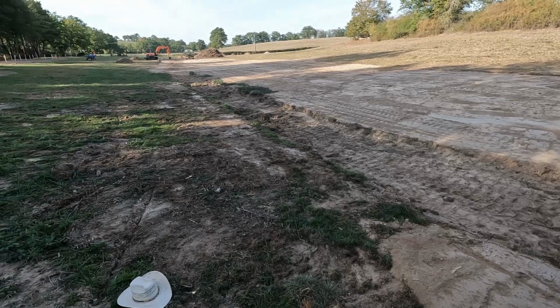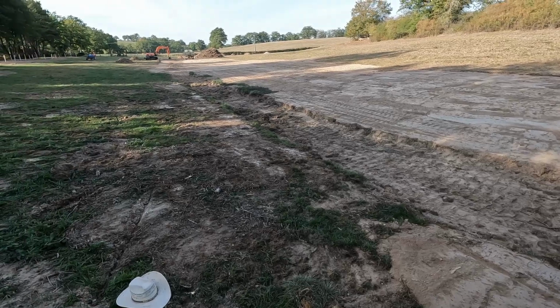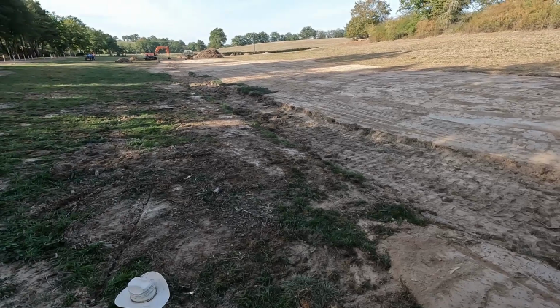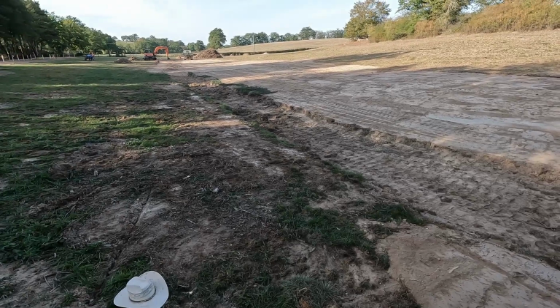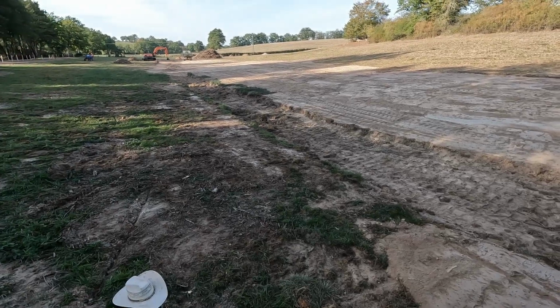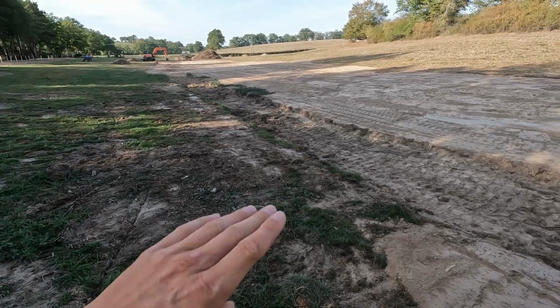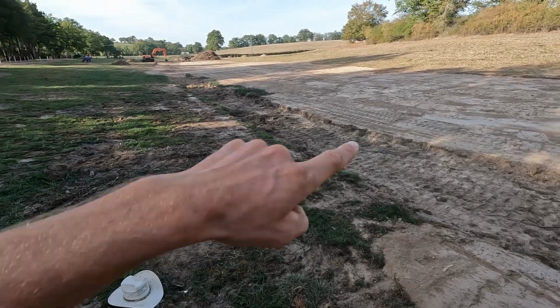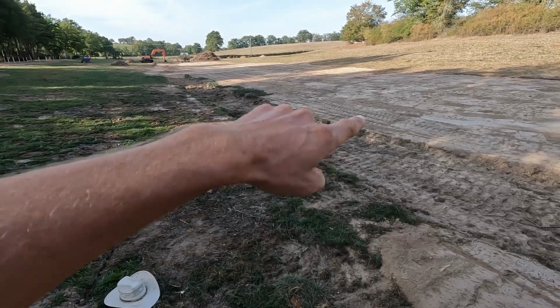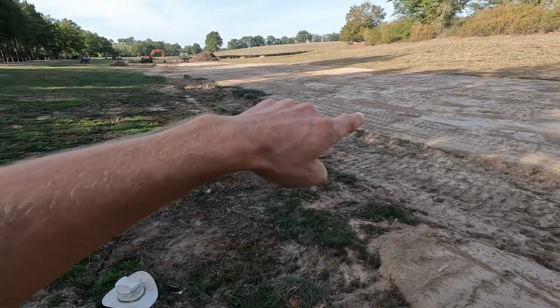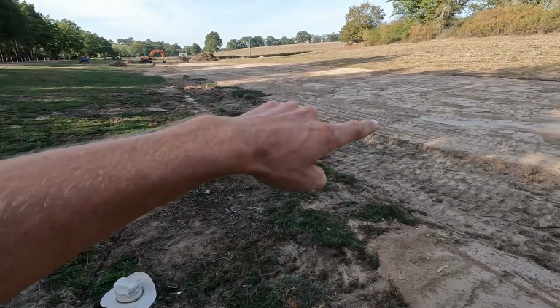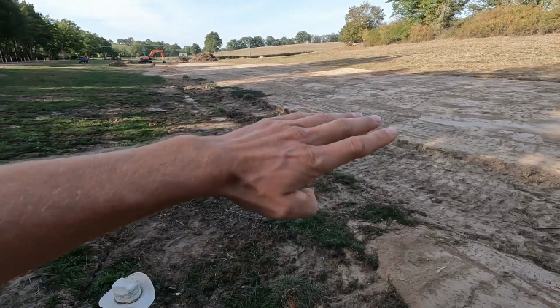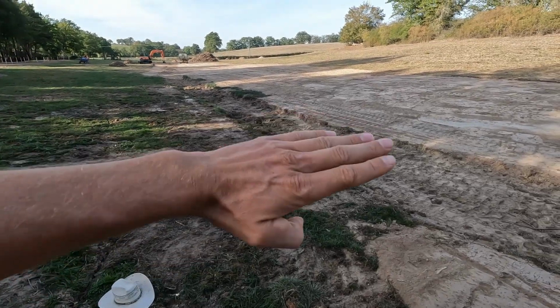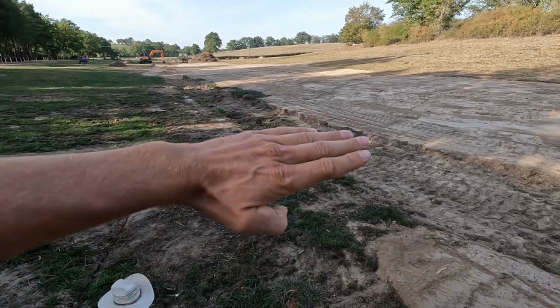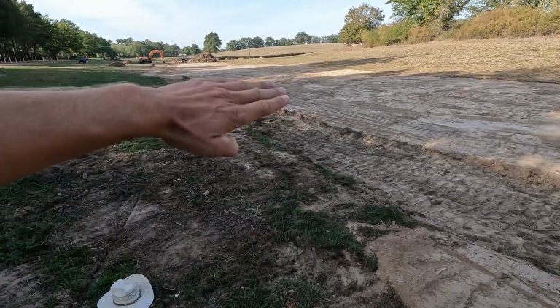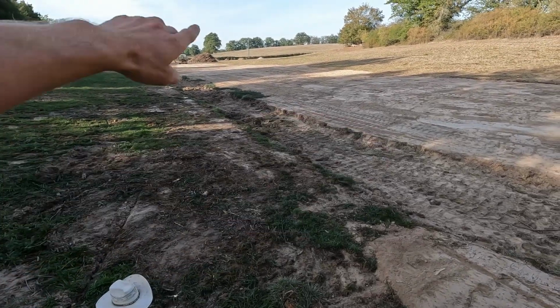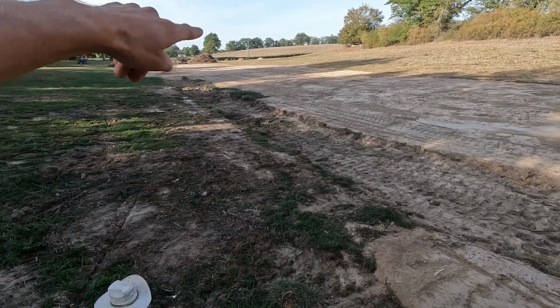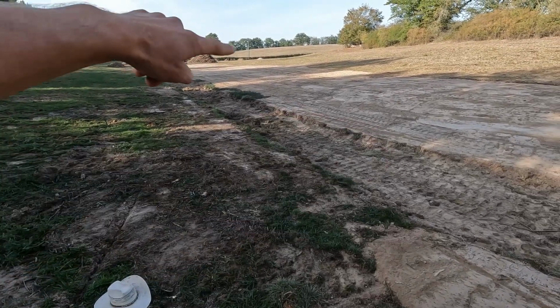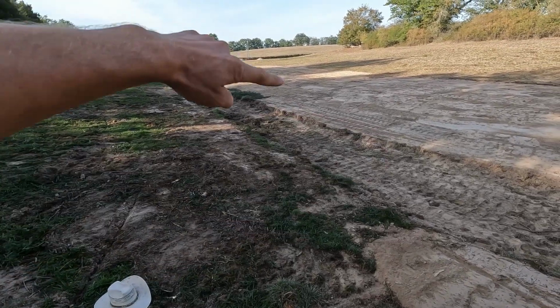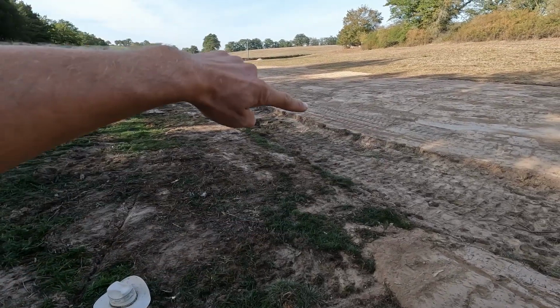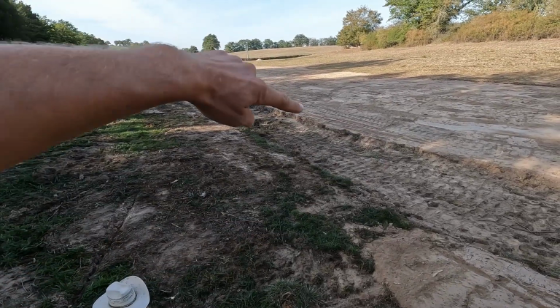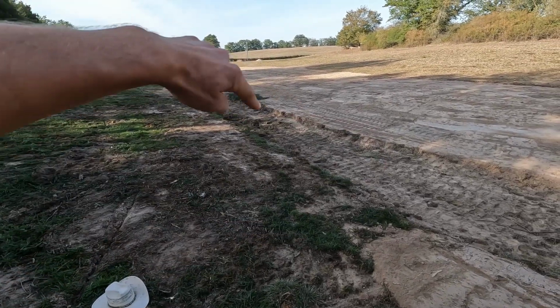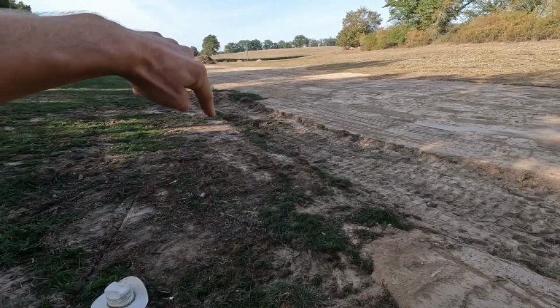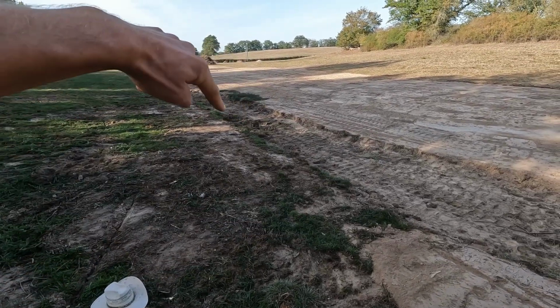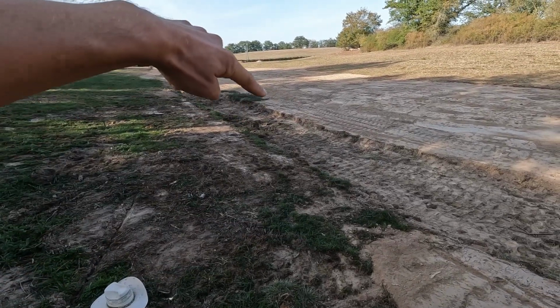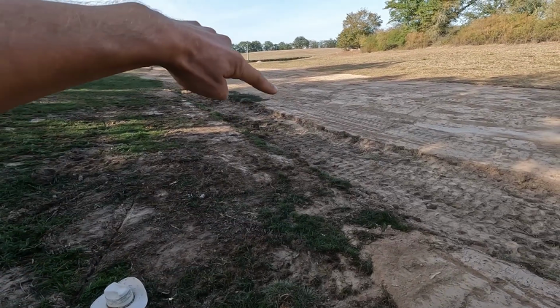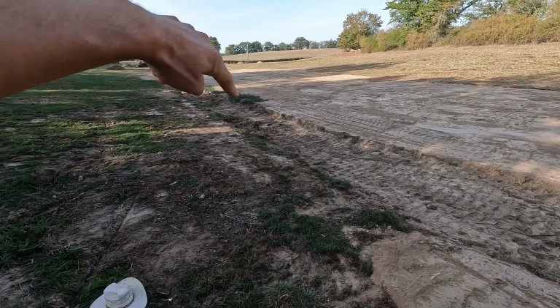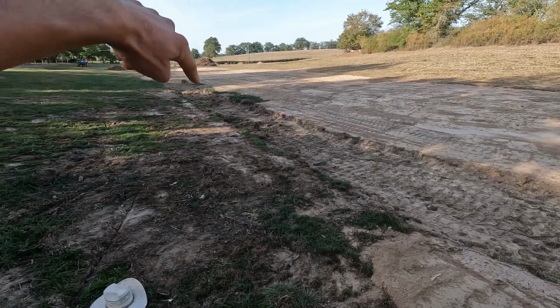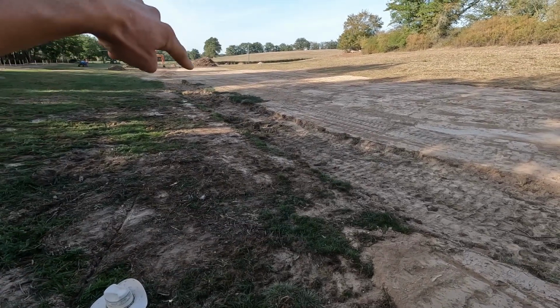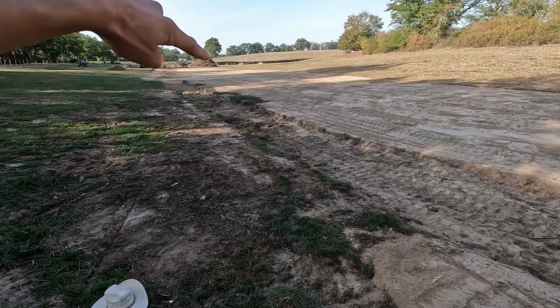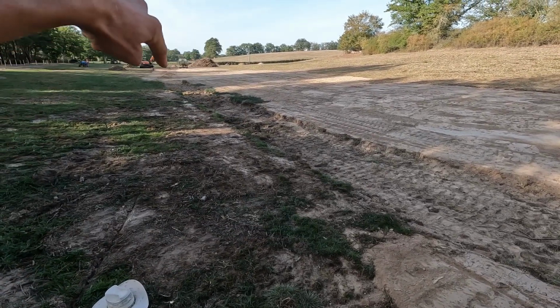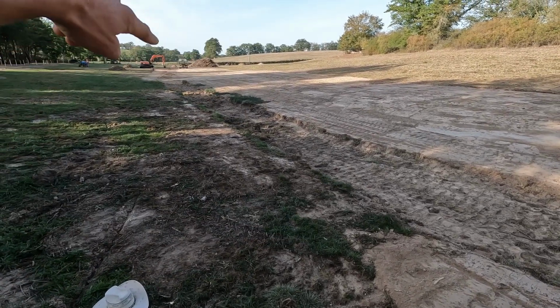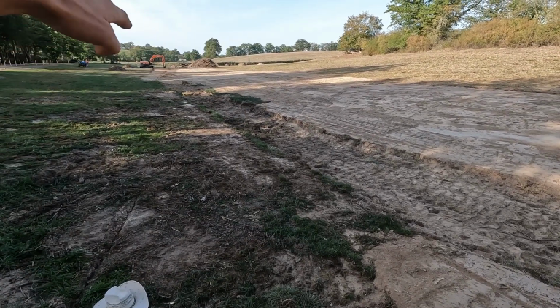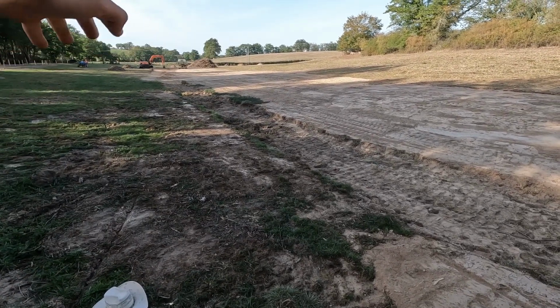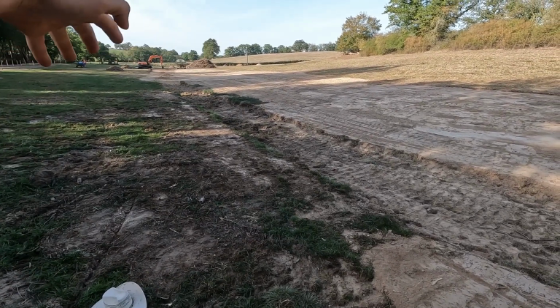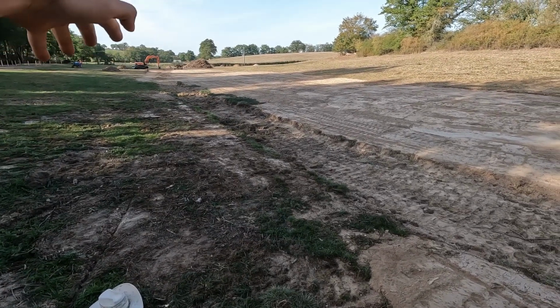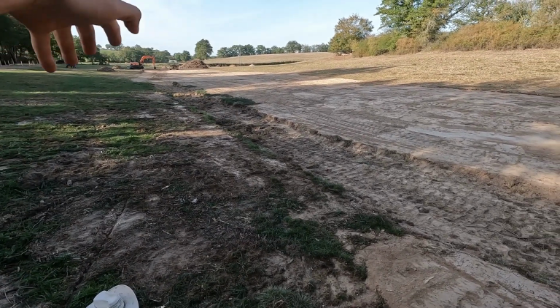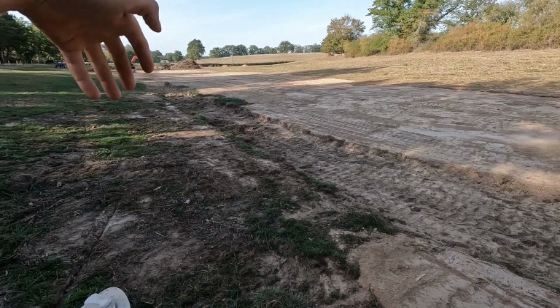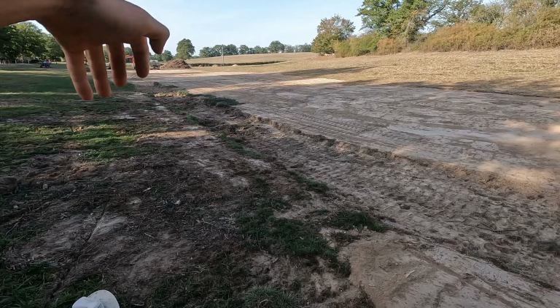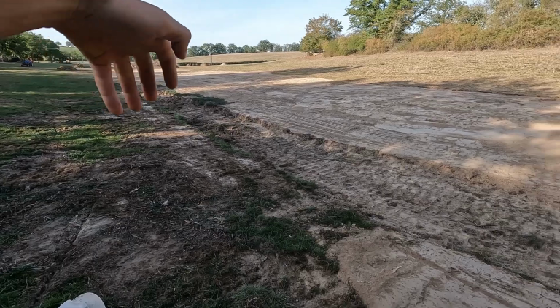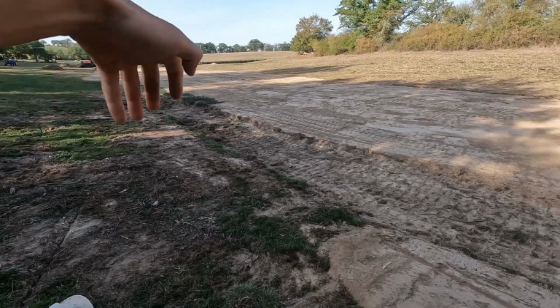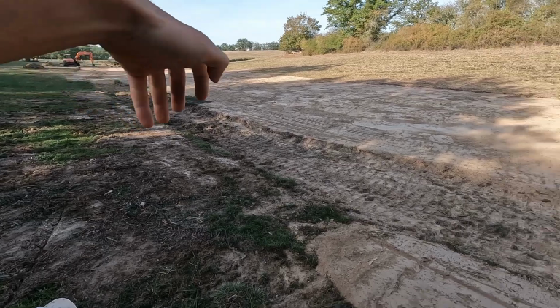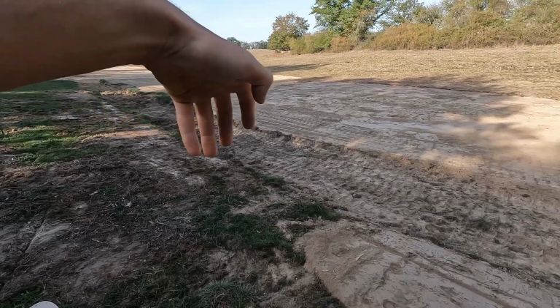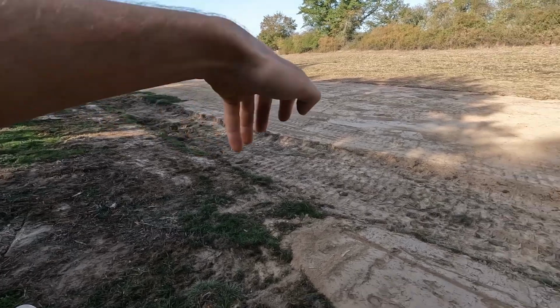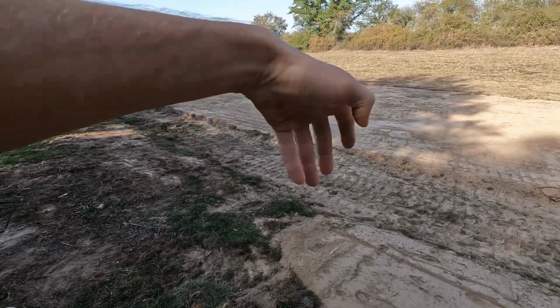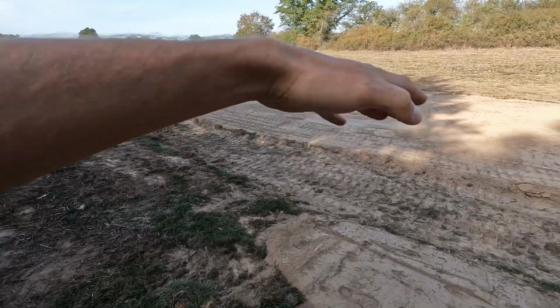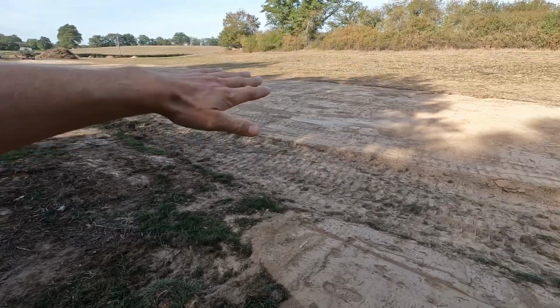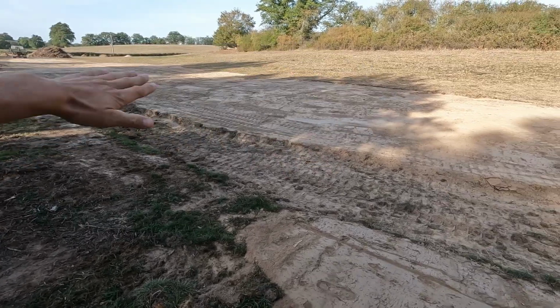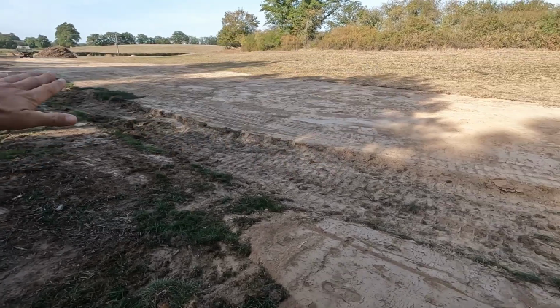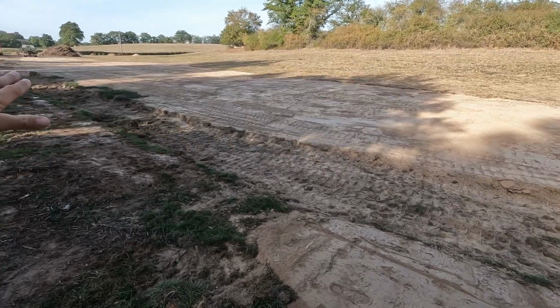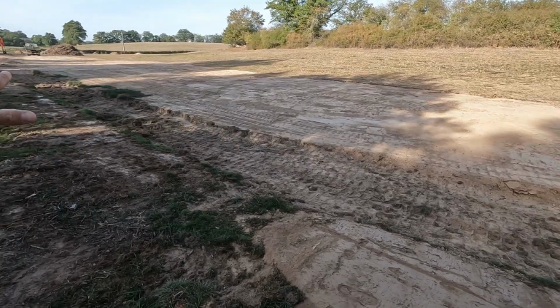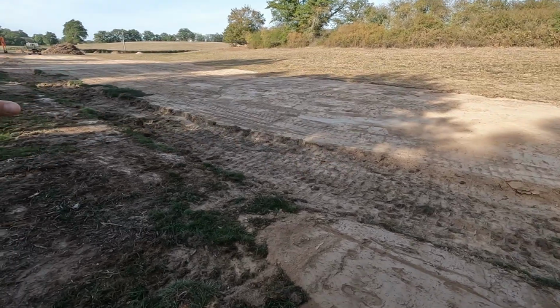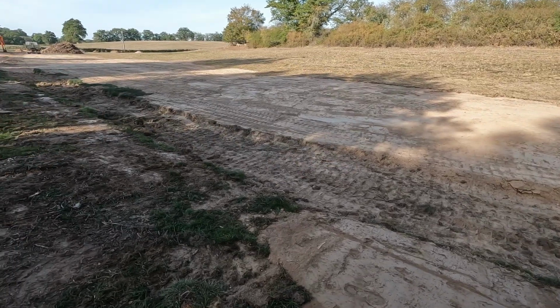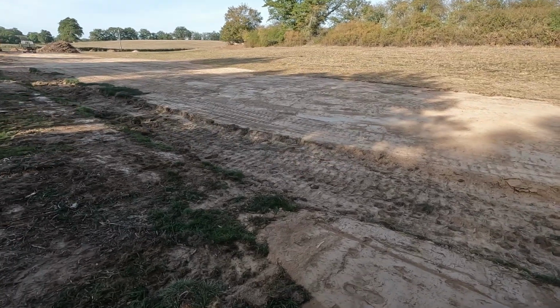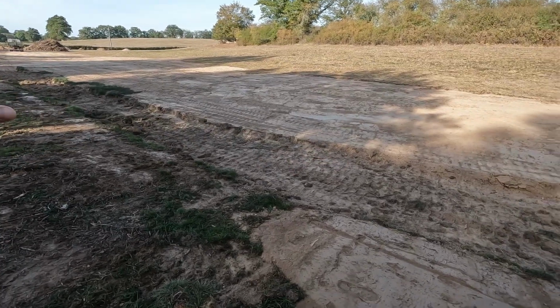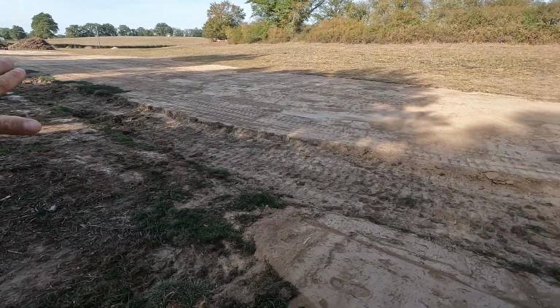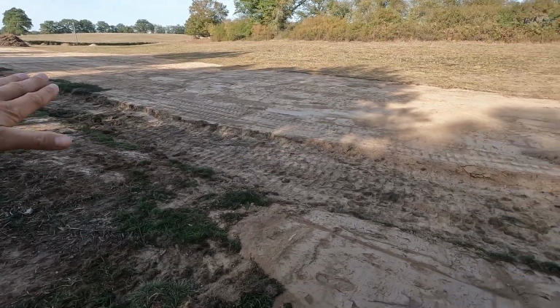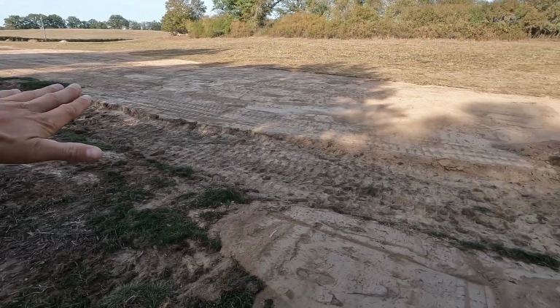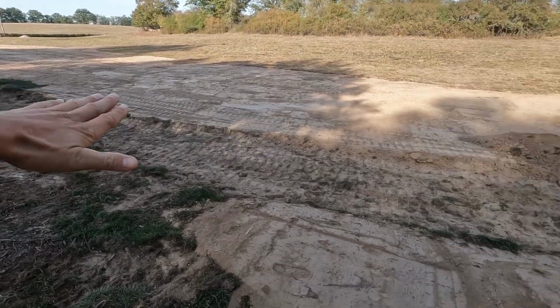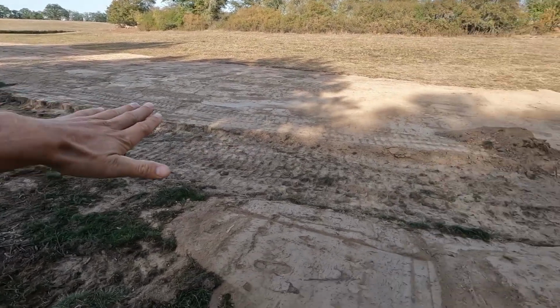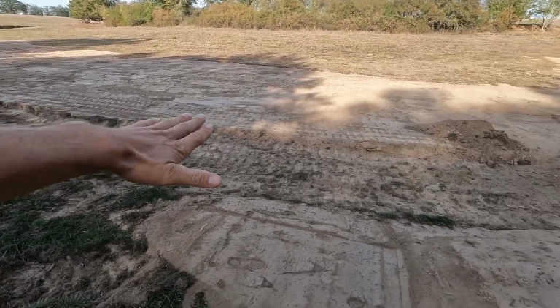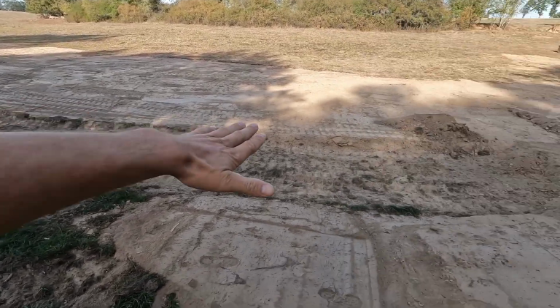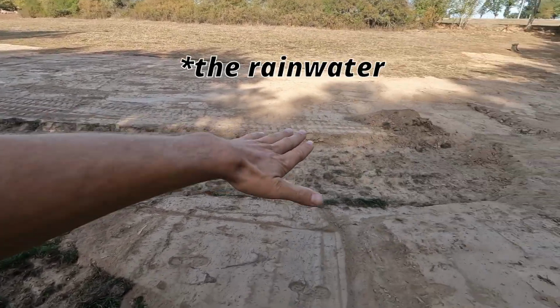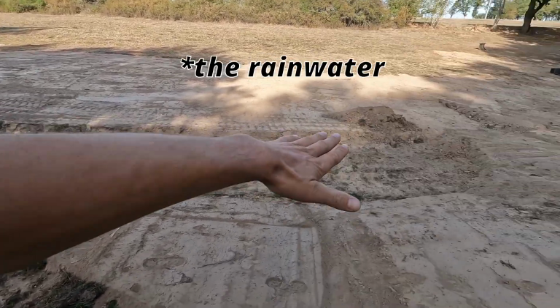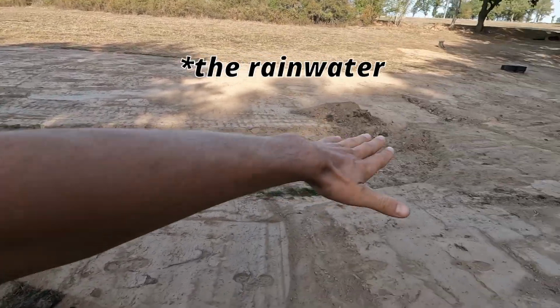We're doing the whole length on both sides so we can just come back and then it's nicely flowing down this way.